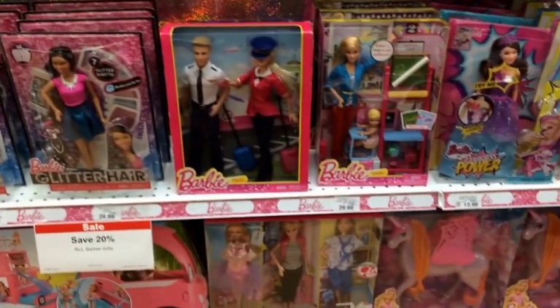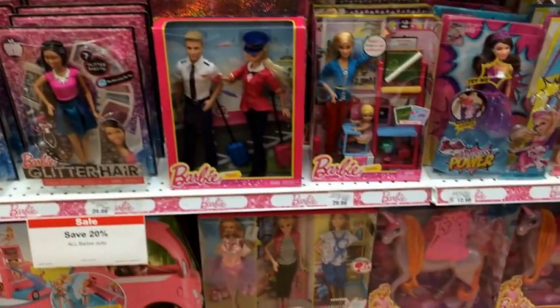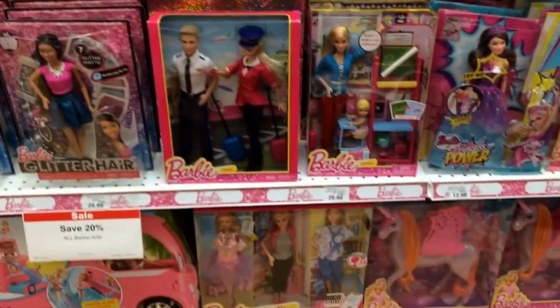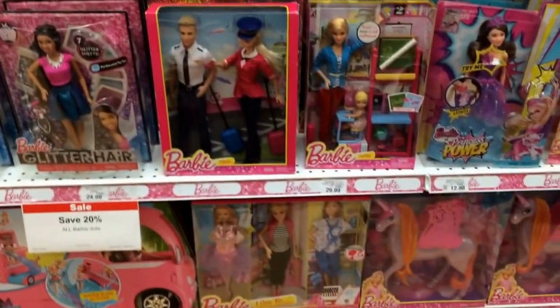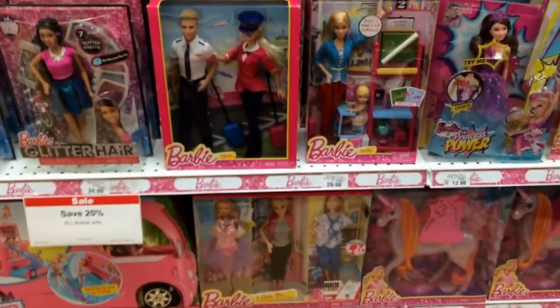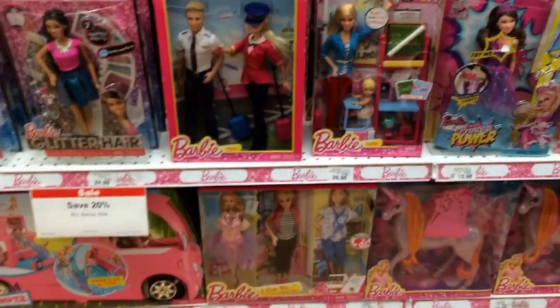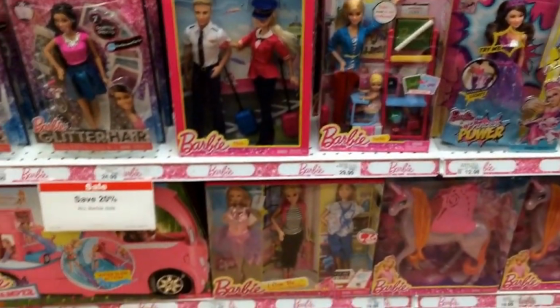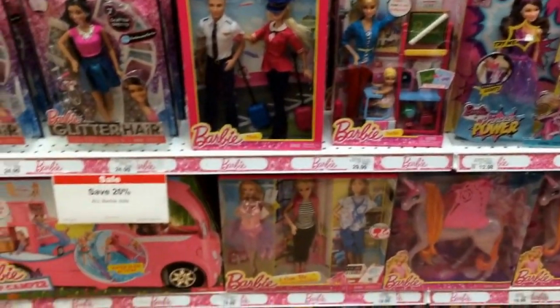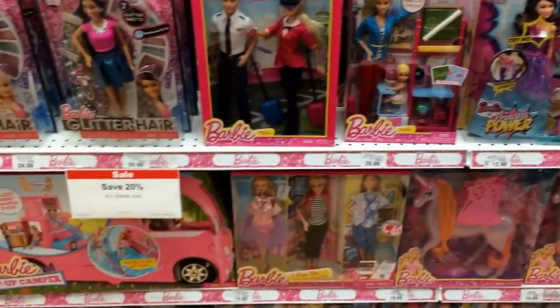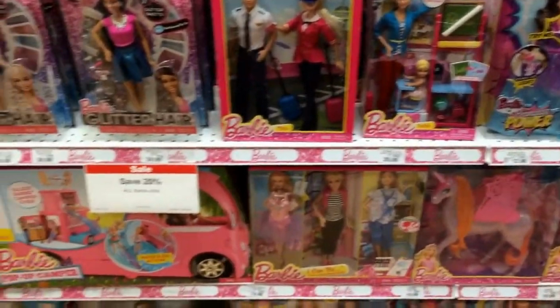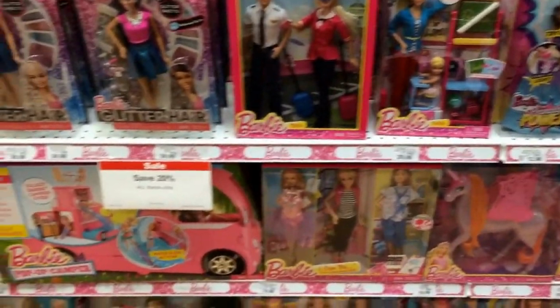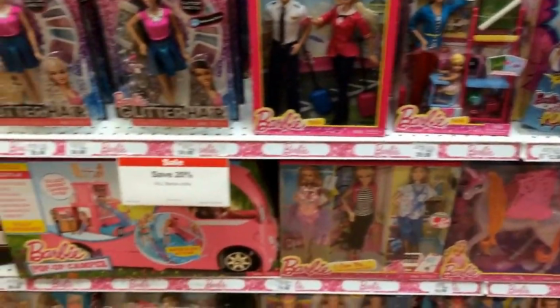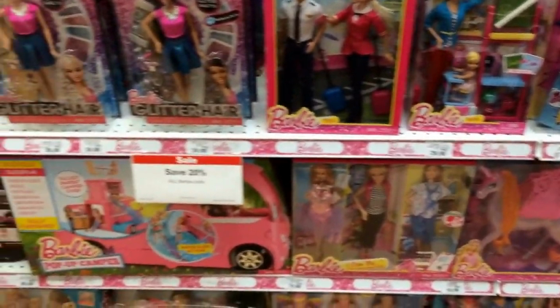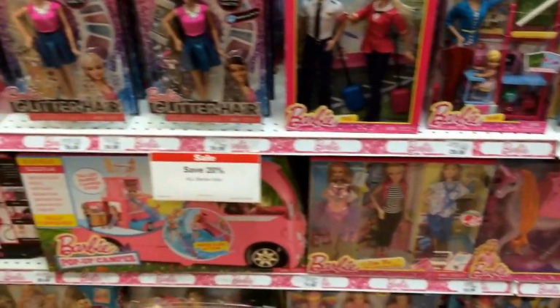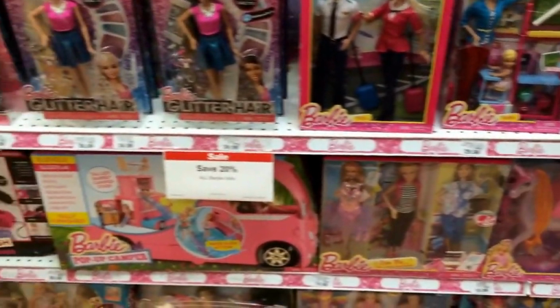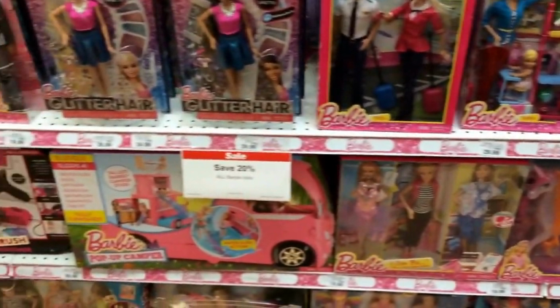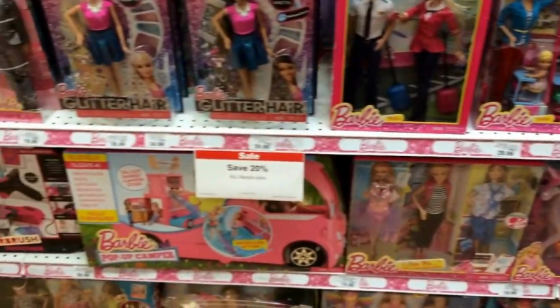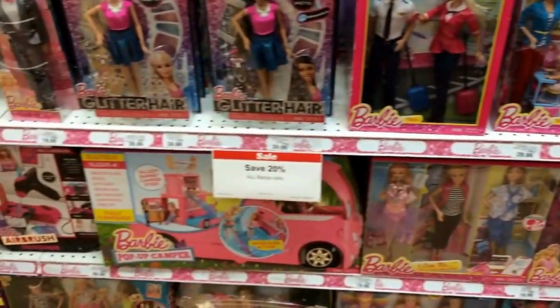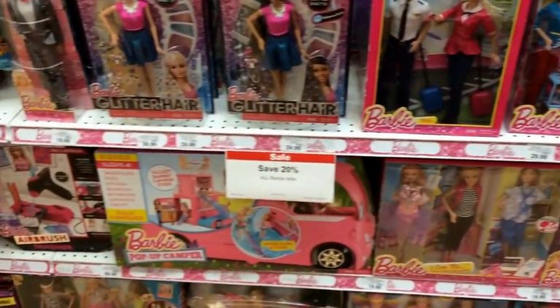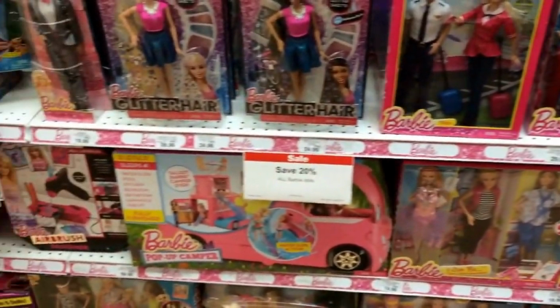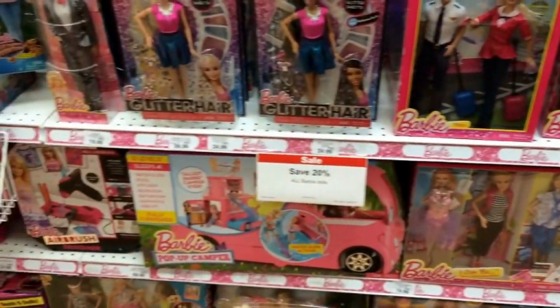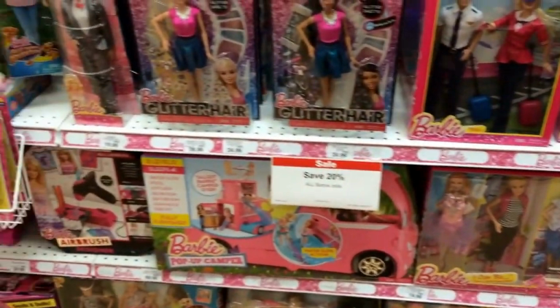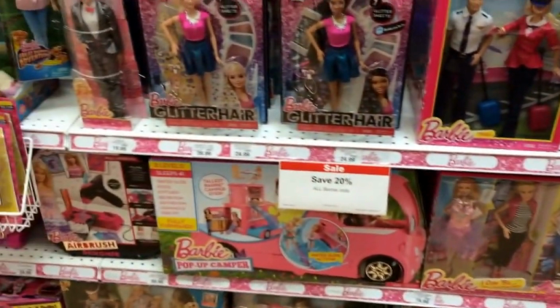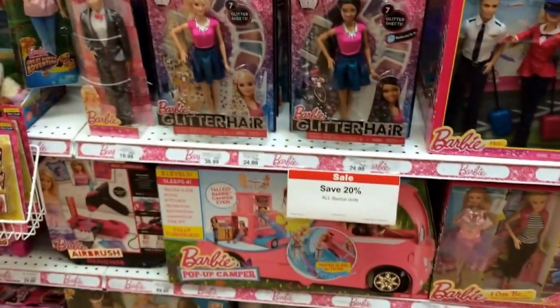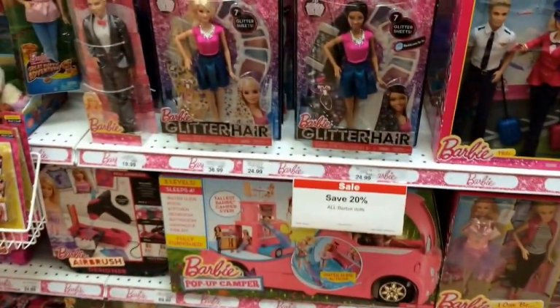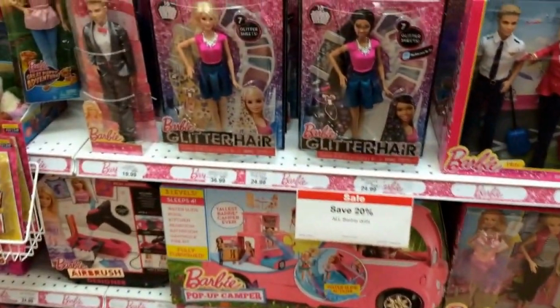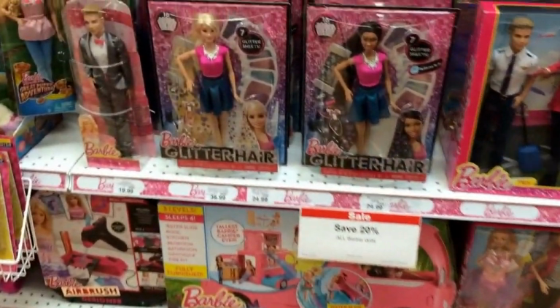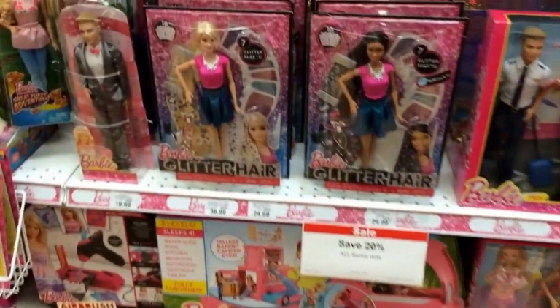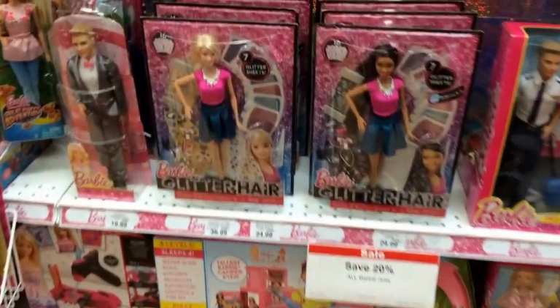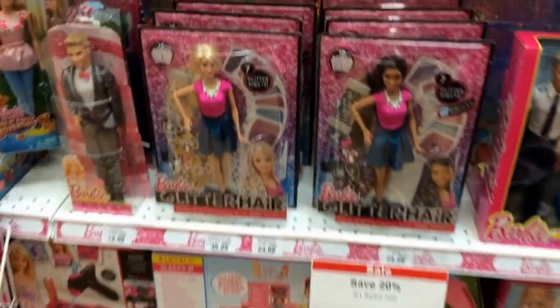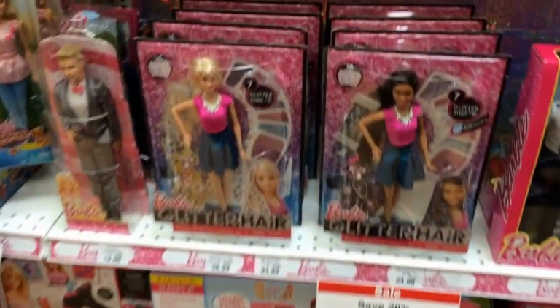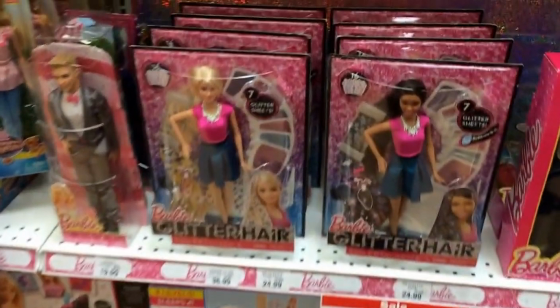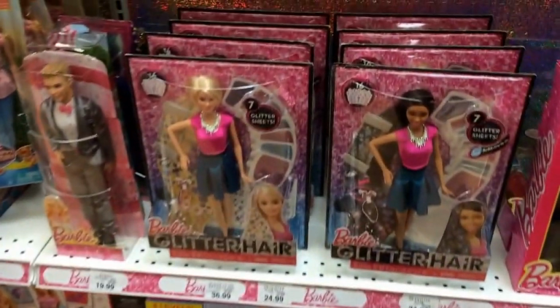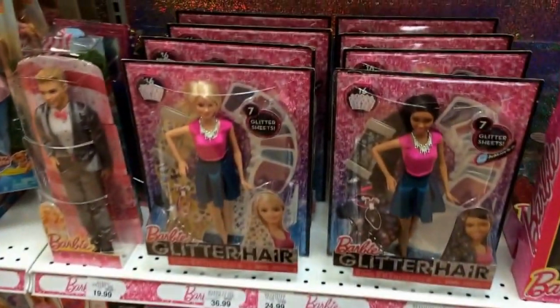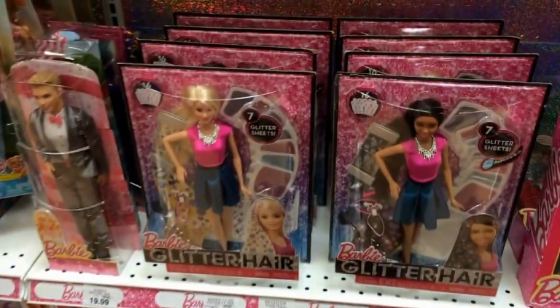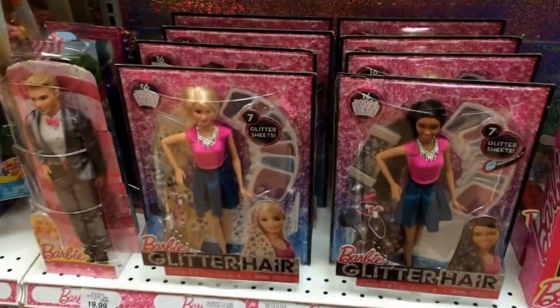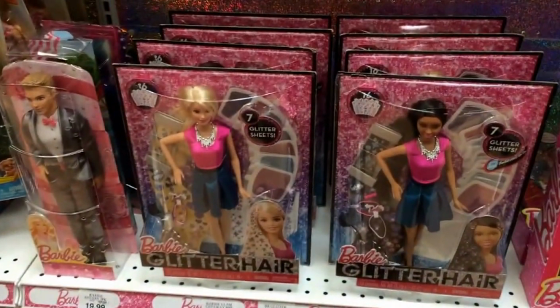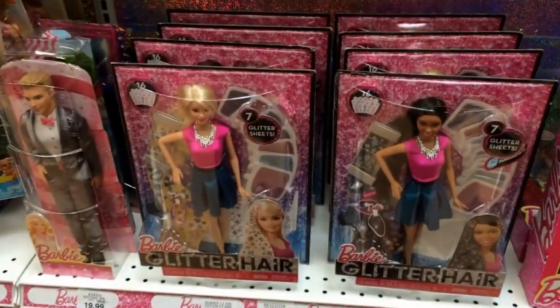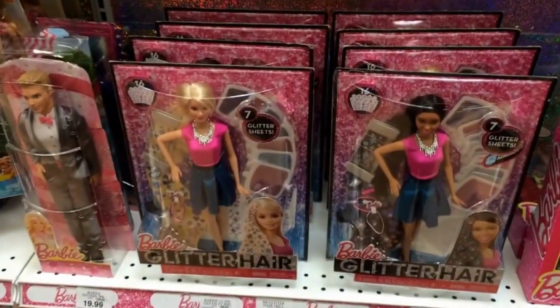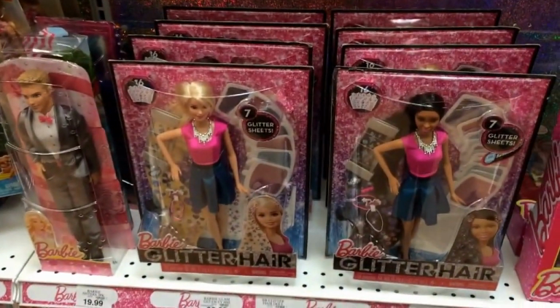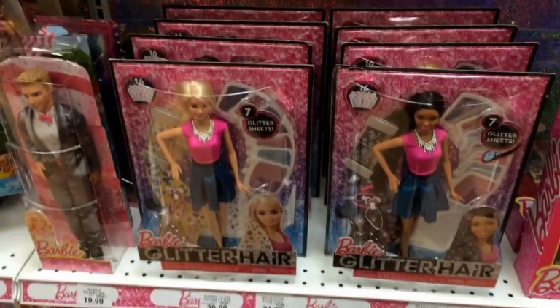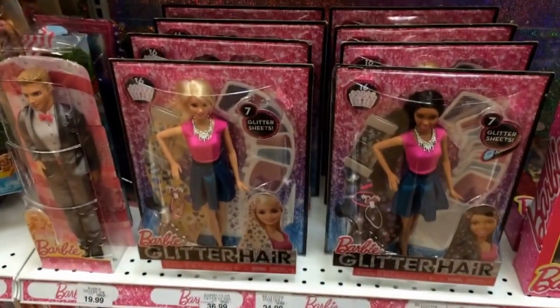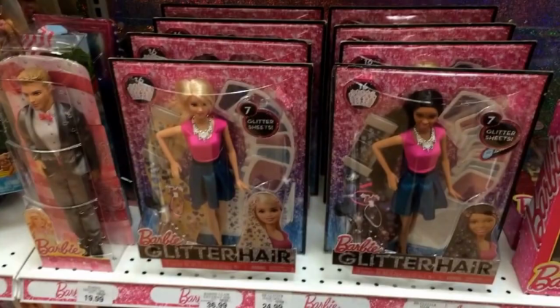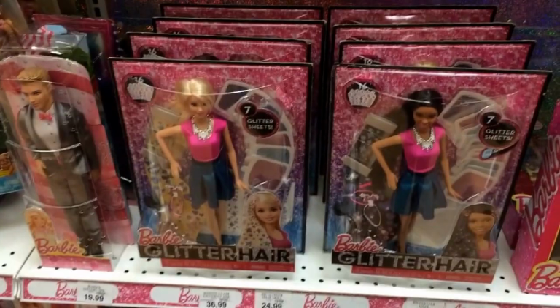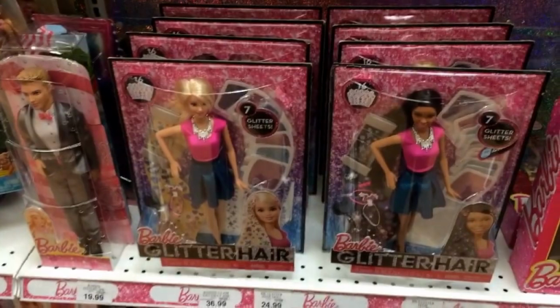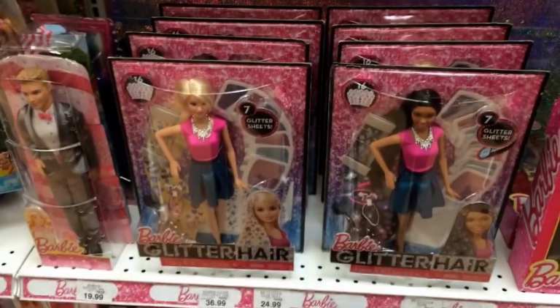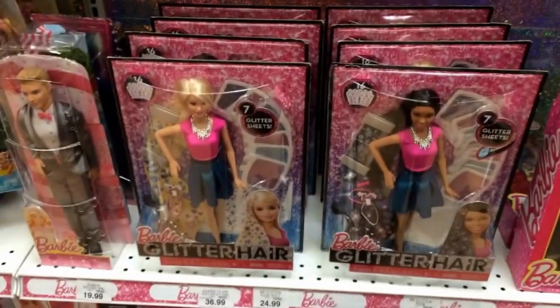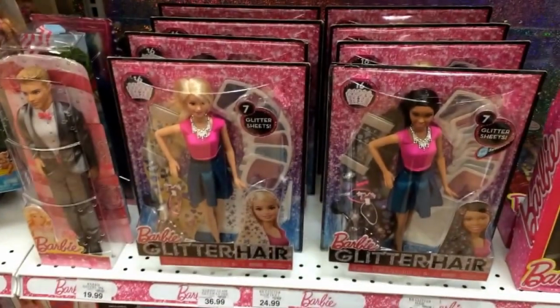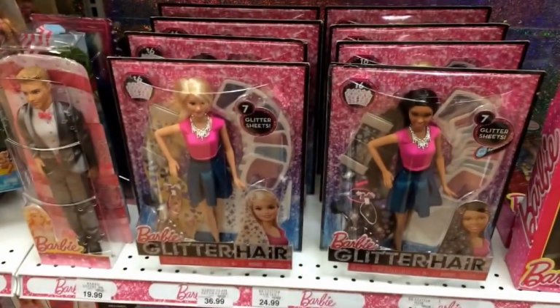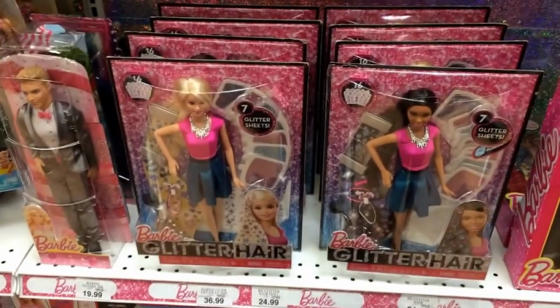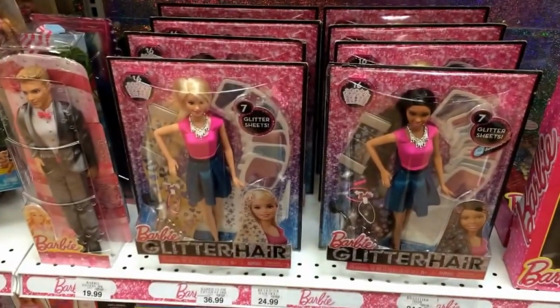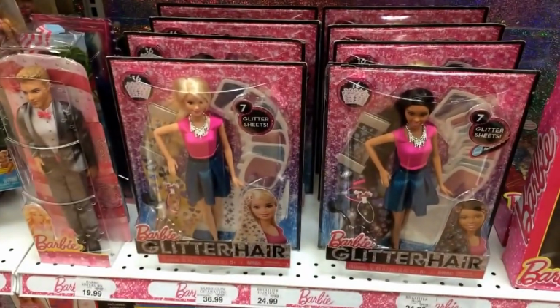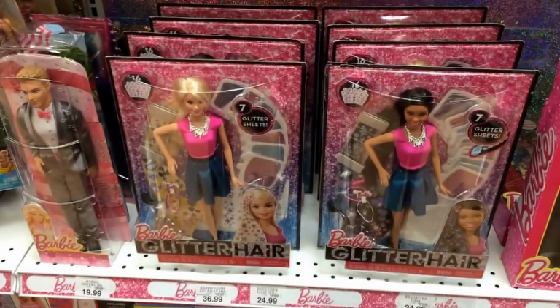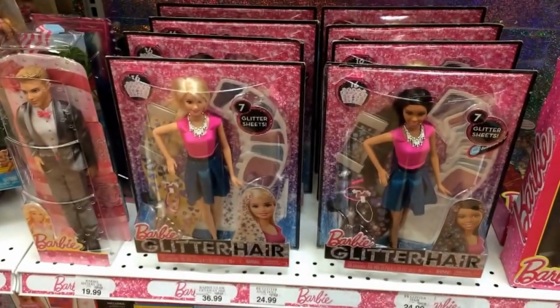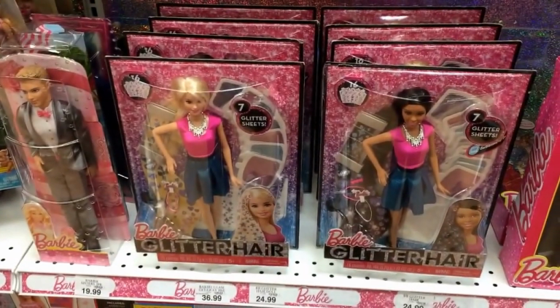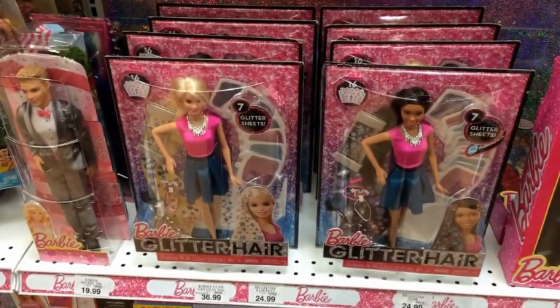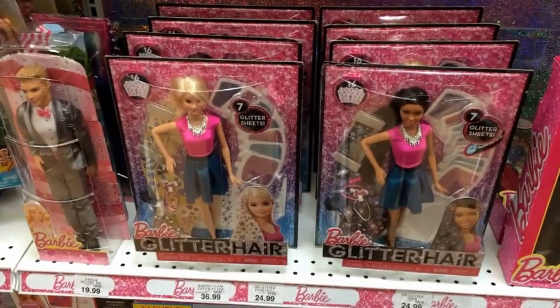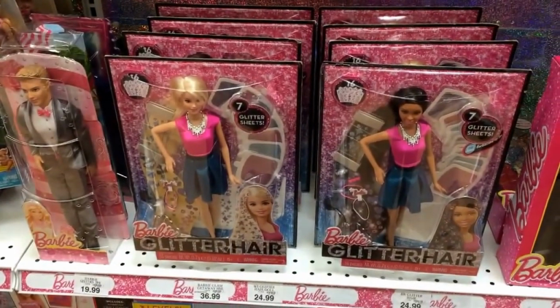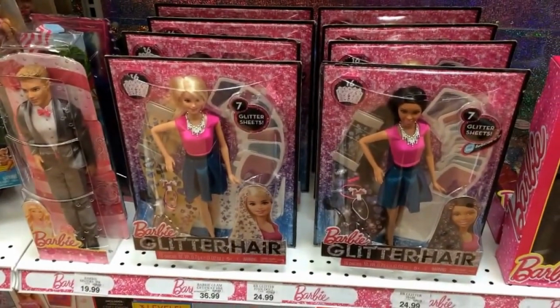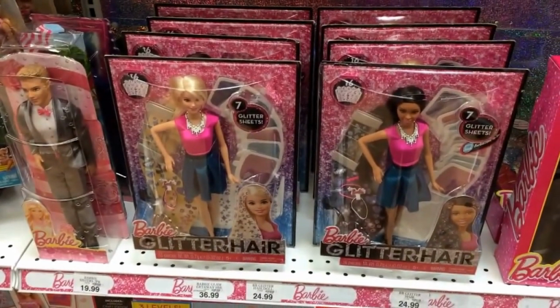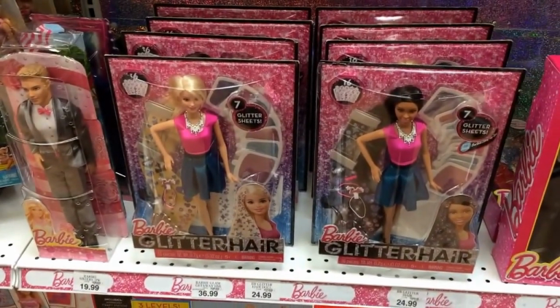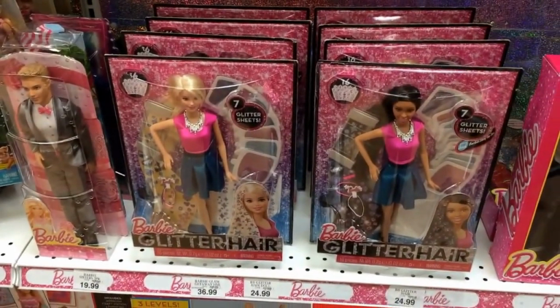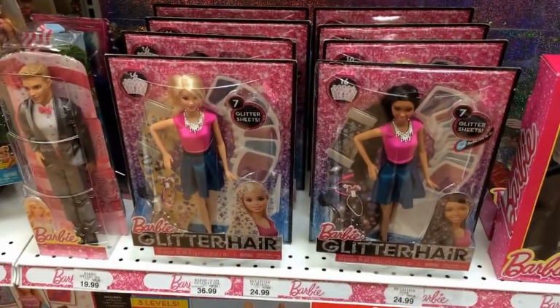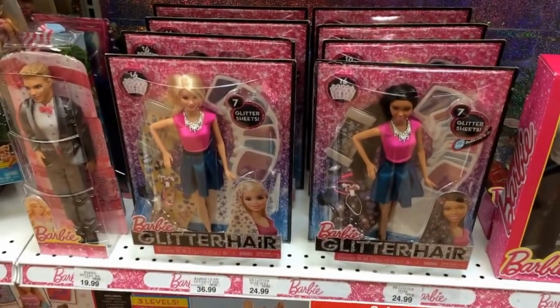Maybe you can find something new you've been looking for. Here they have the Barbie Glitter Hair — I'm not sure if those are new or not — but thumbs up if you like the Barbie dolls.